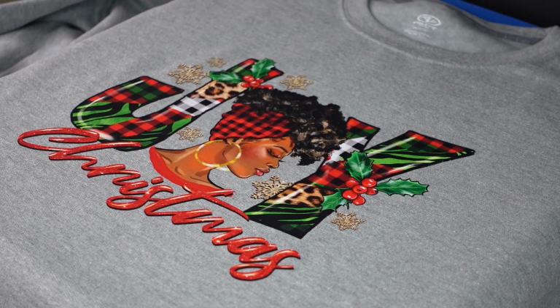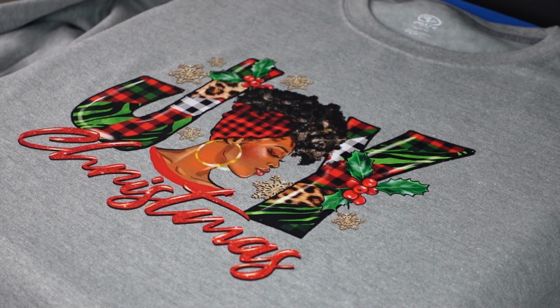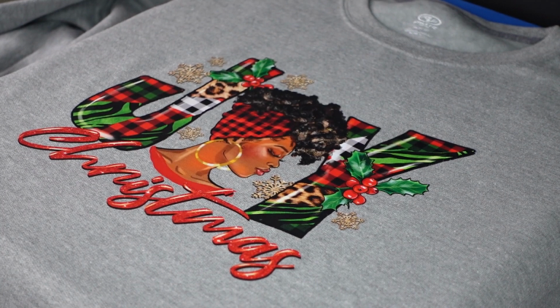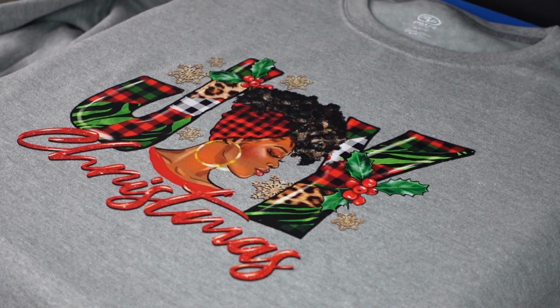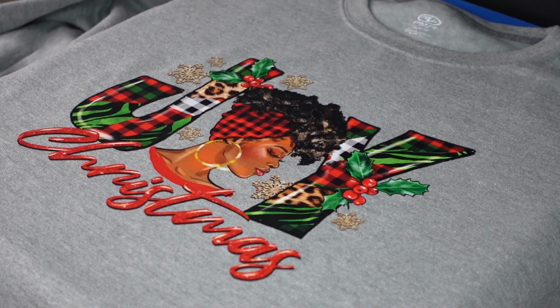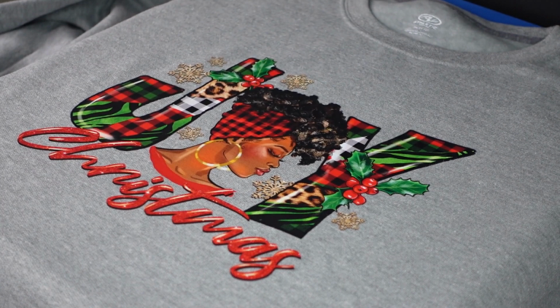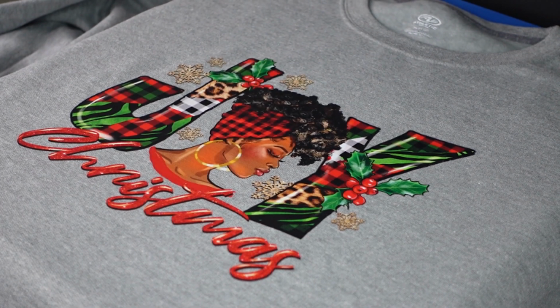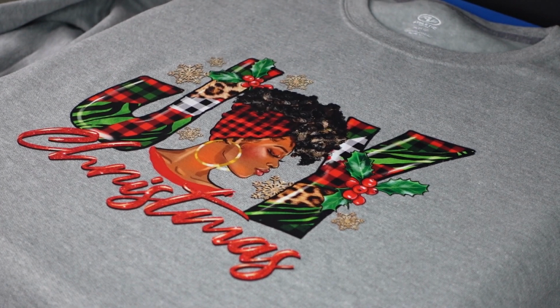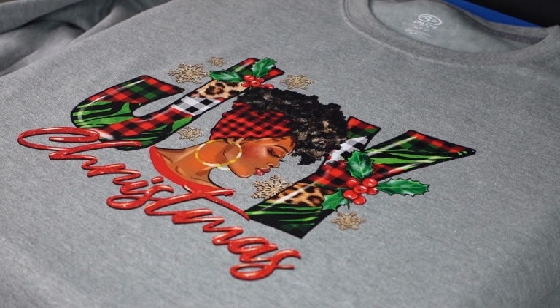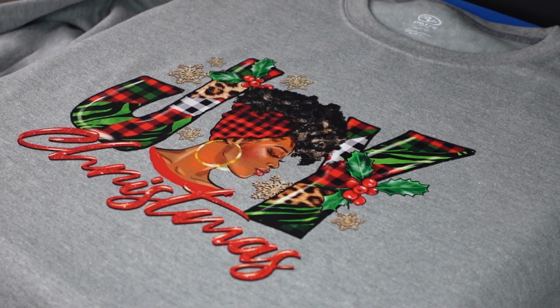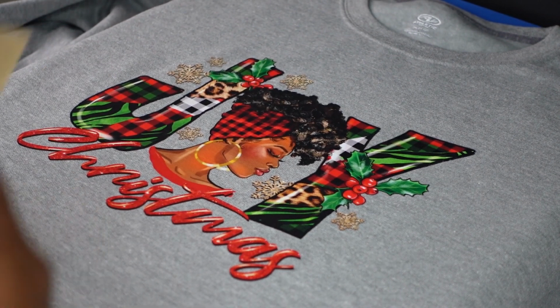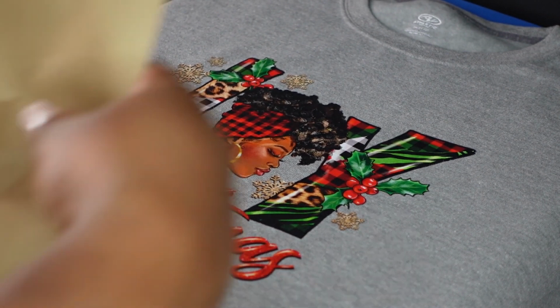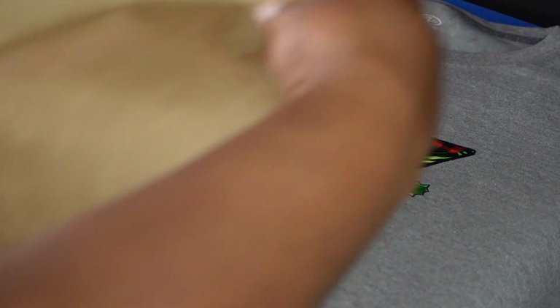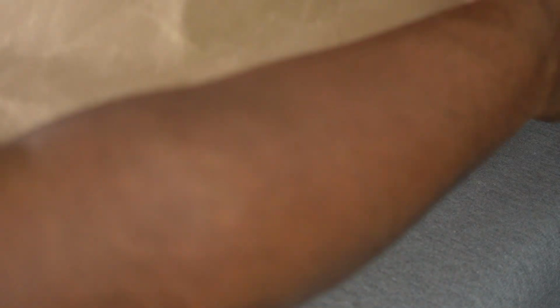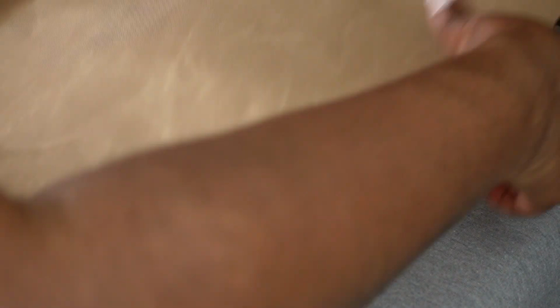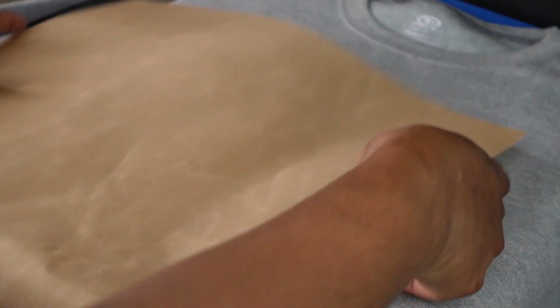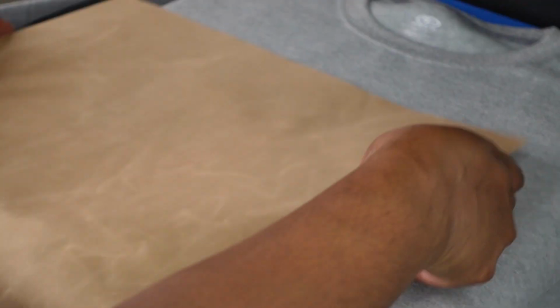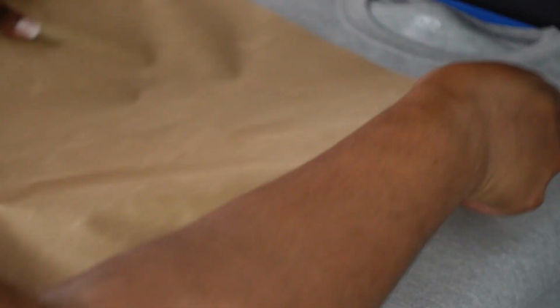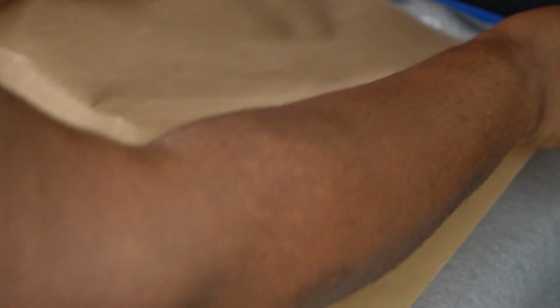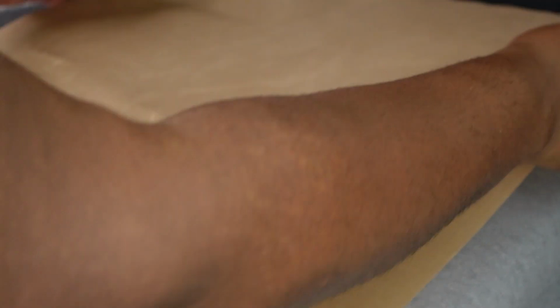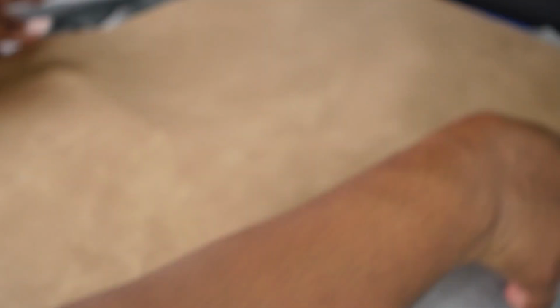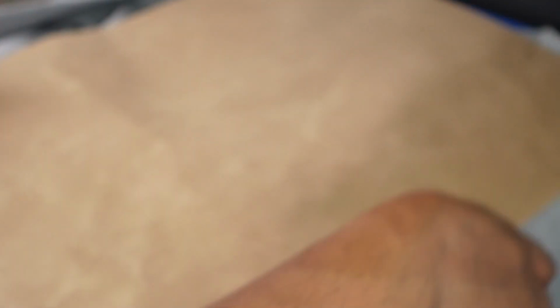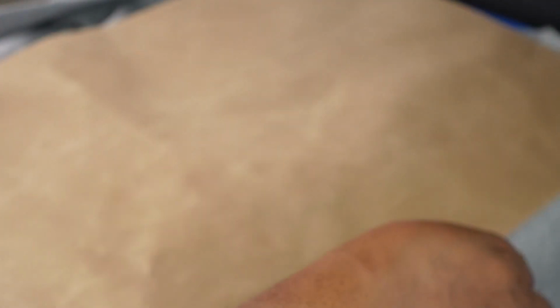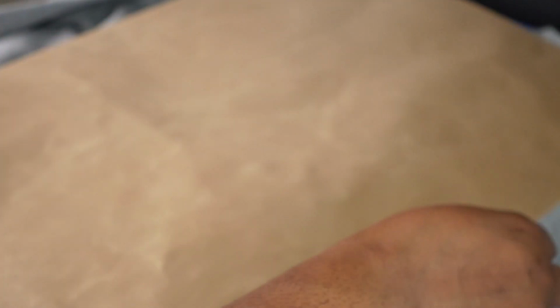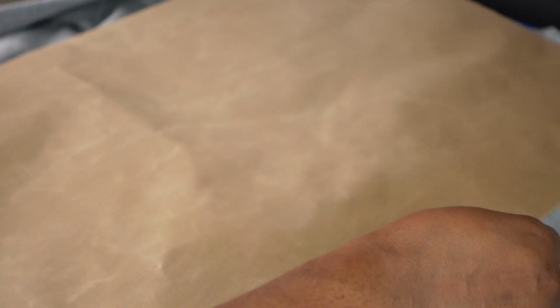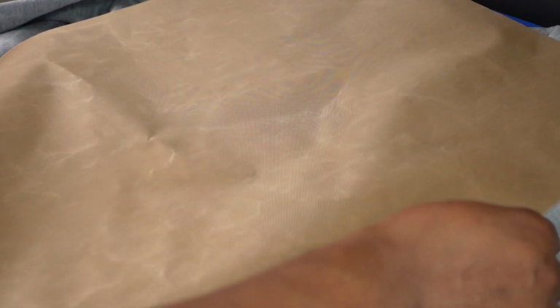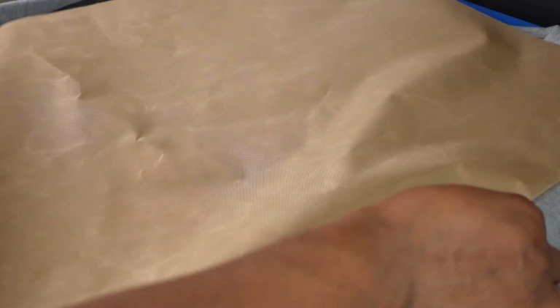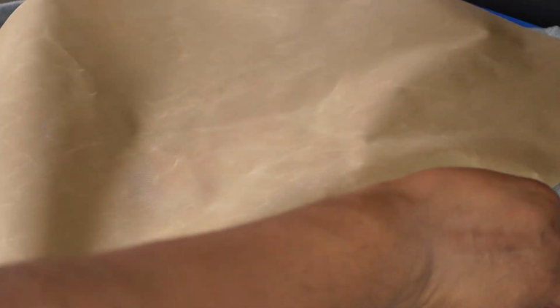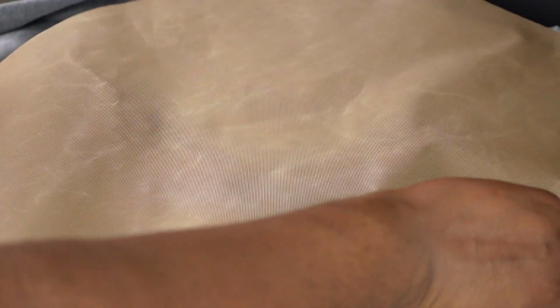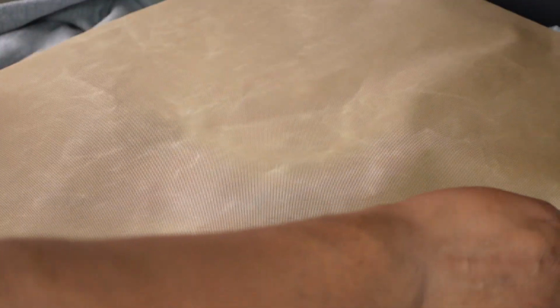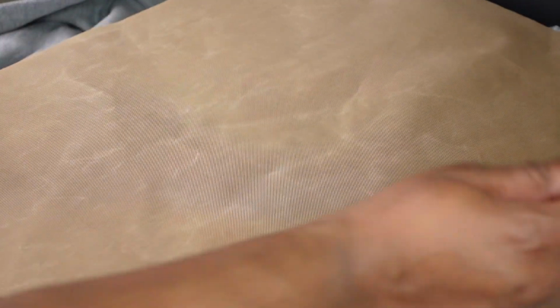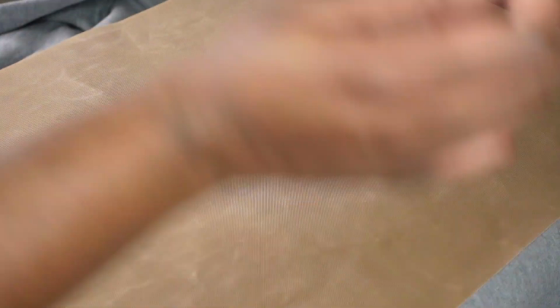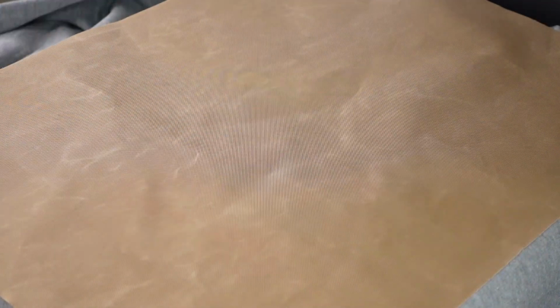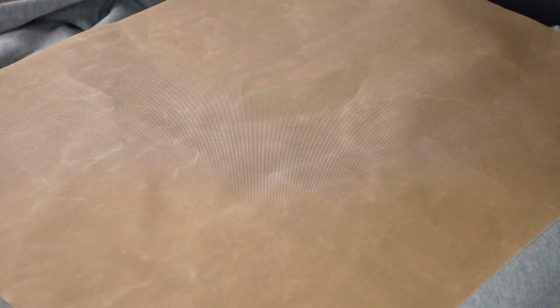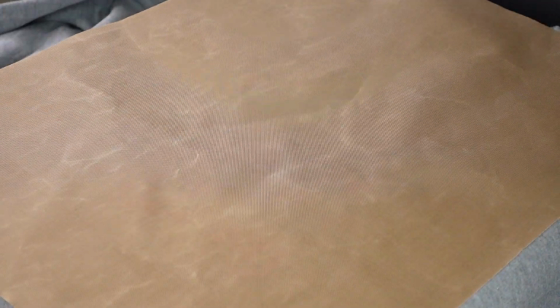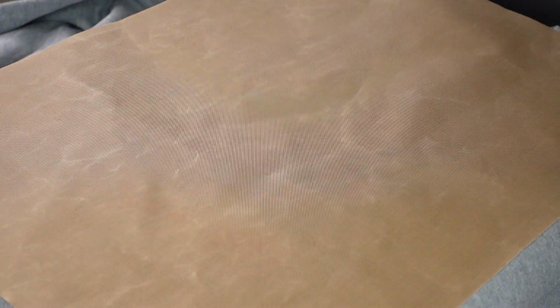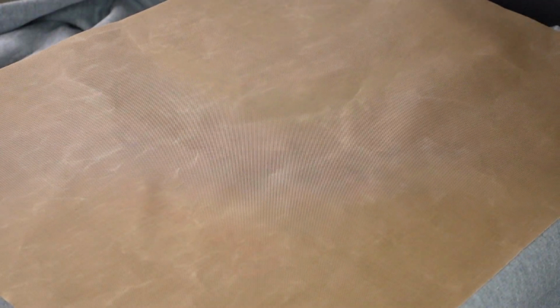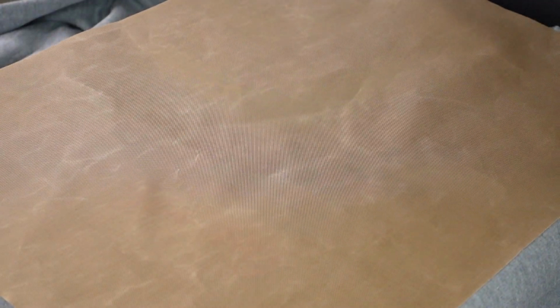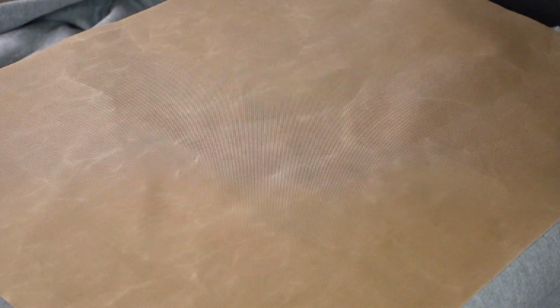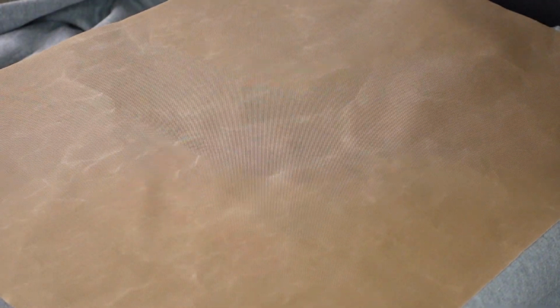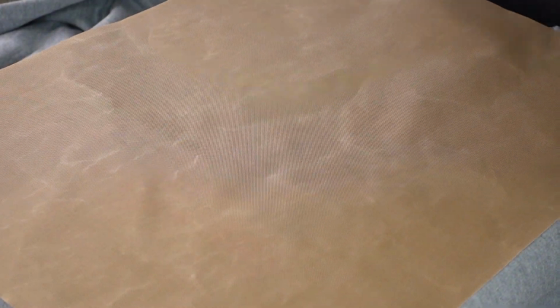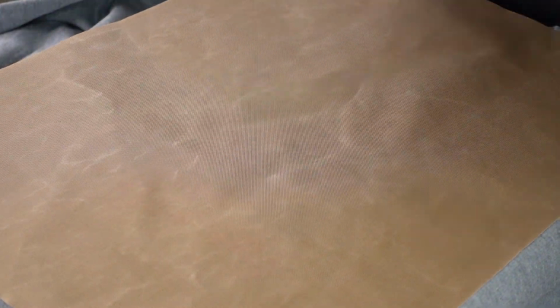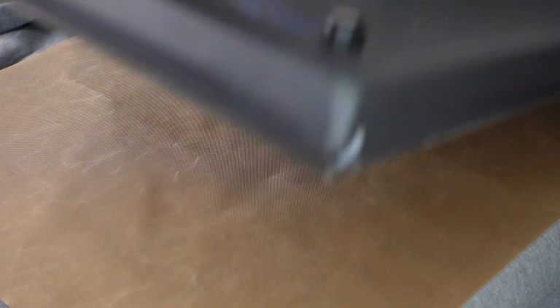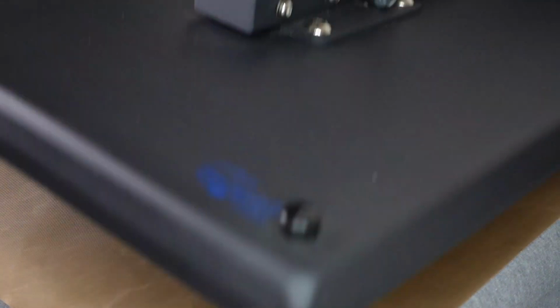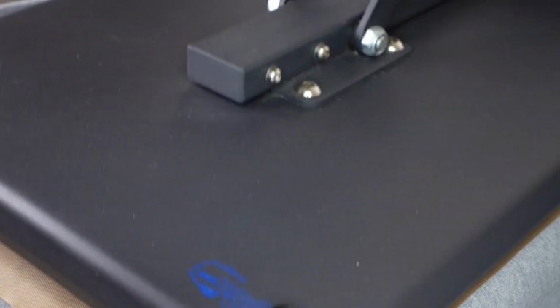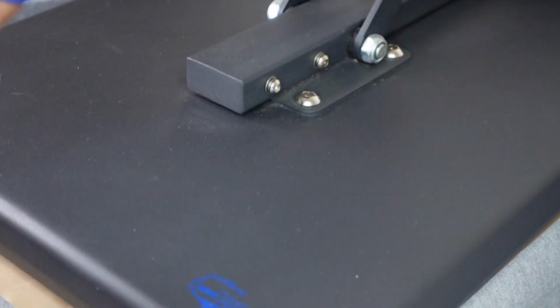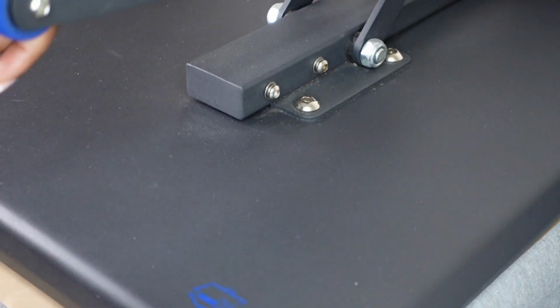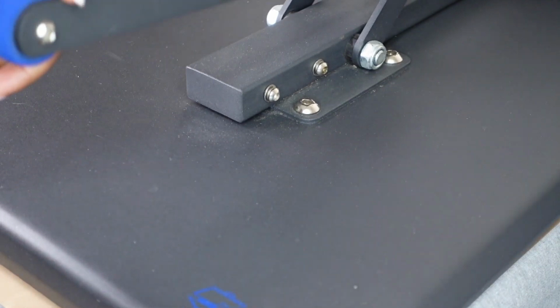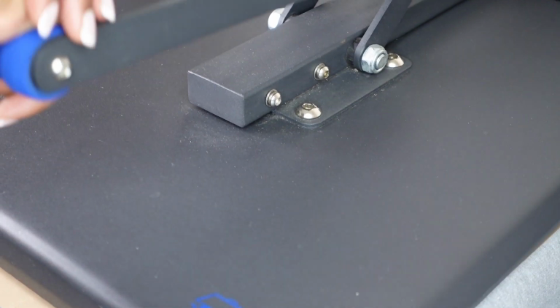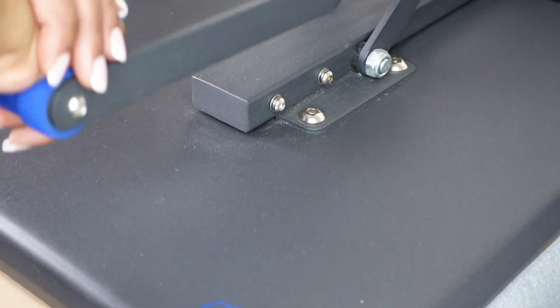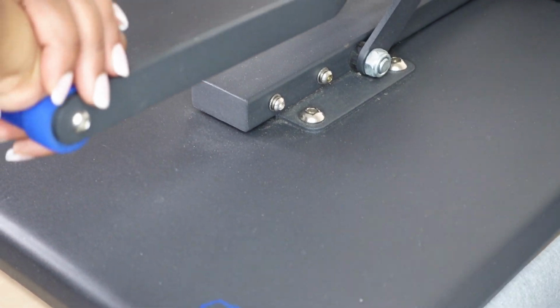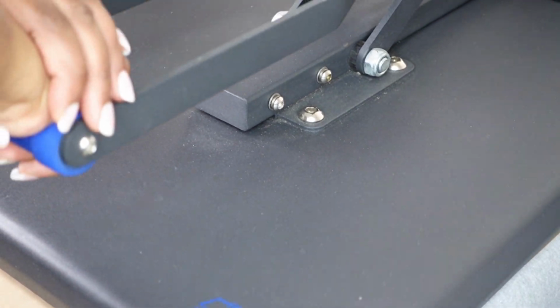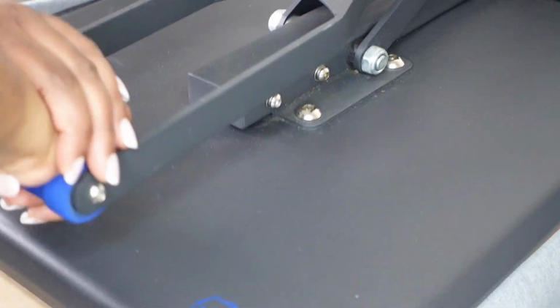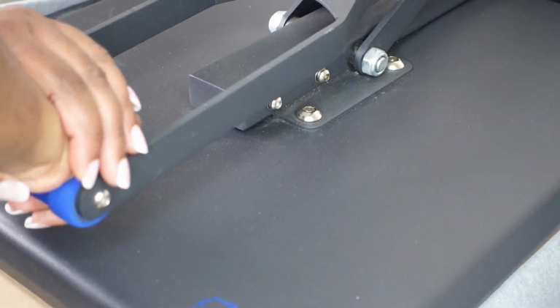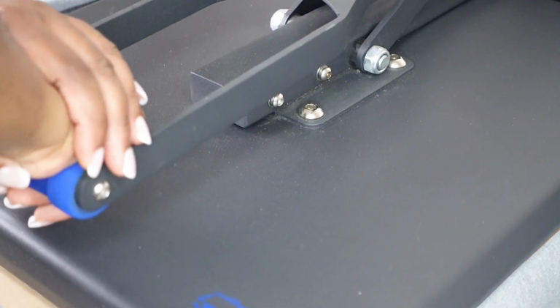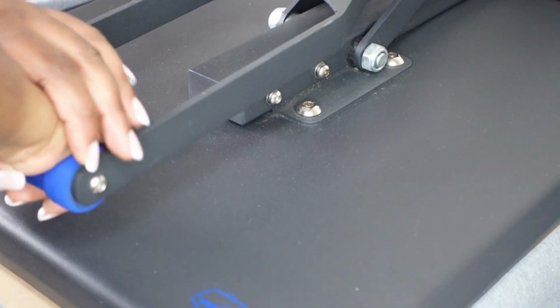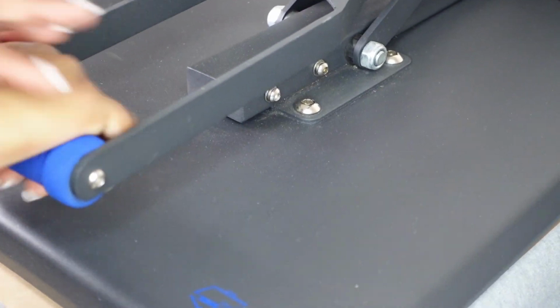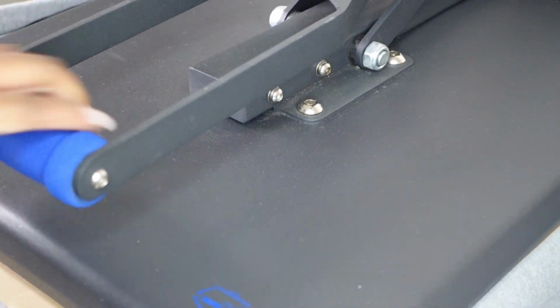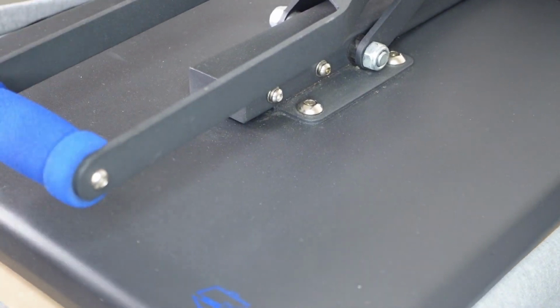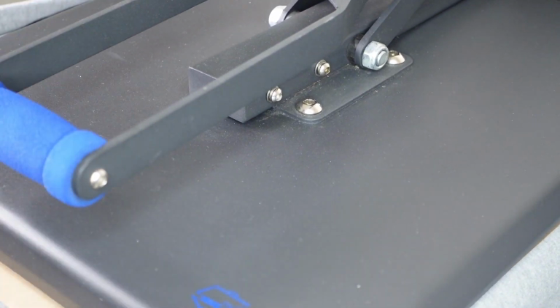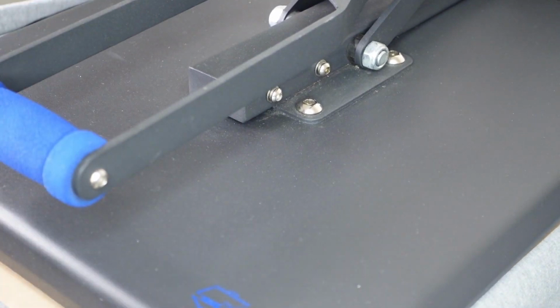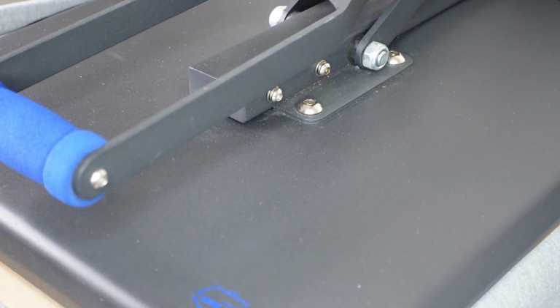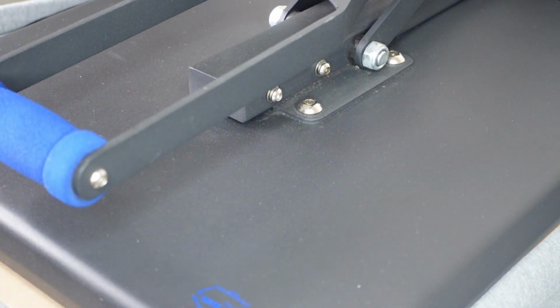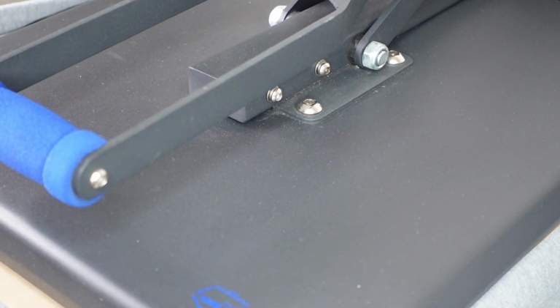Don't just thank me — thank Ninja Transfers again for this dope collab and these dope transfers. I'm going to leave my affiliate link down below so you all can get on your zoom and get in where you fit in.